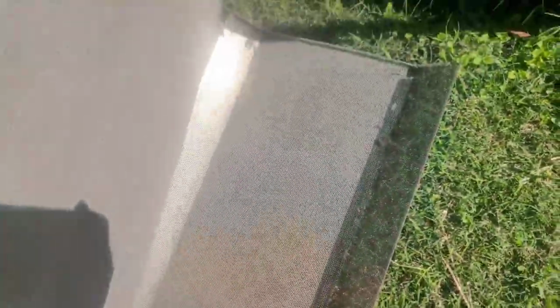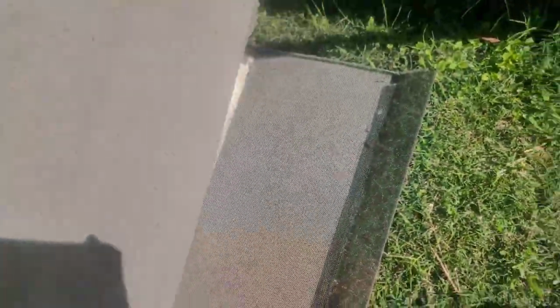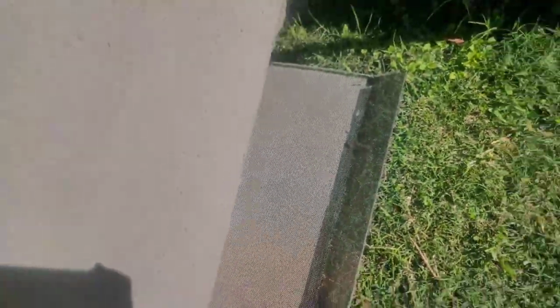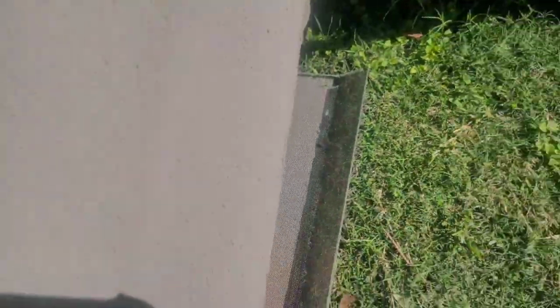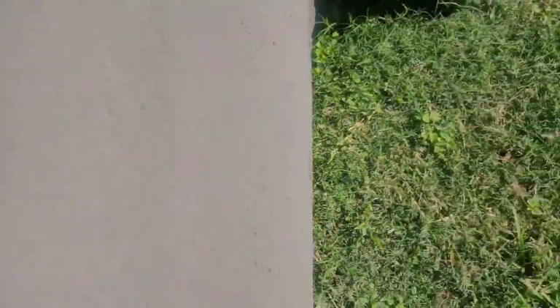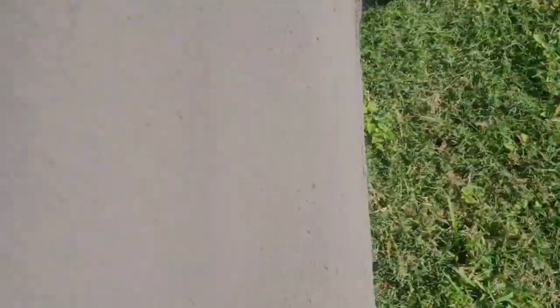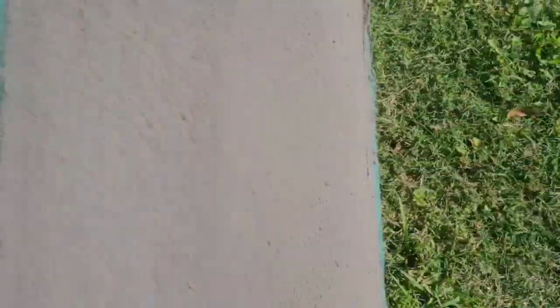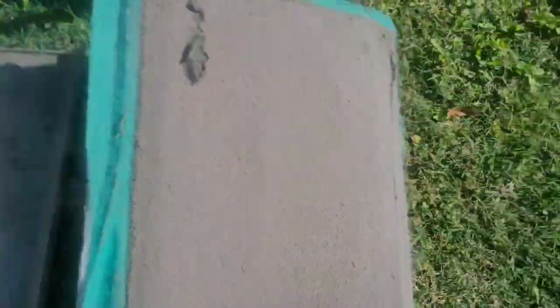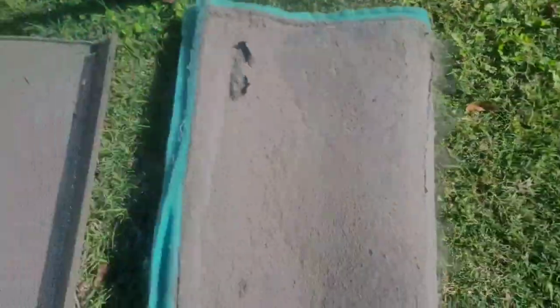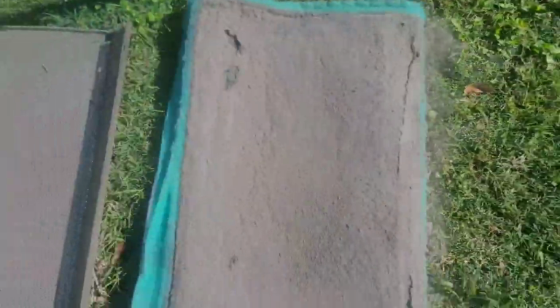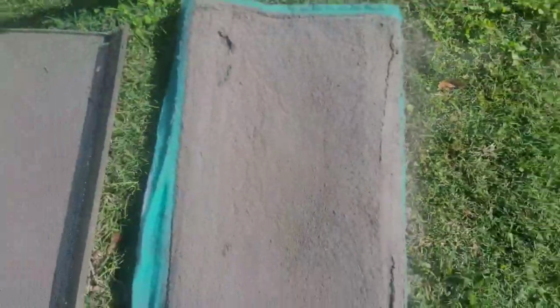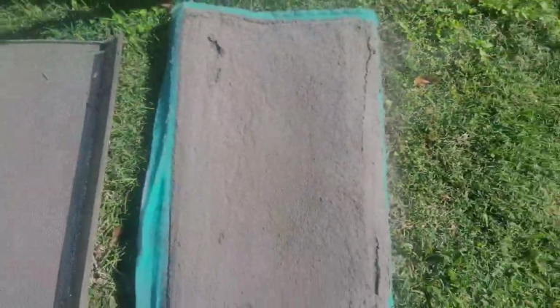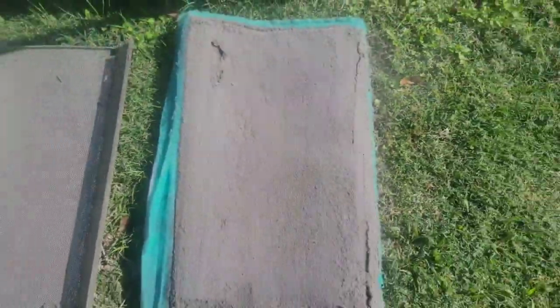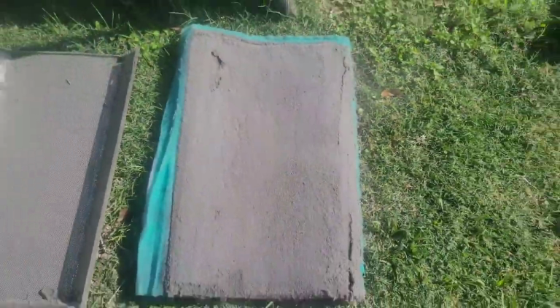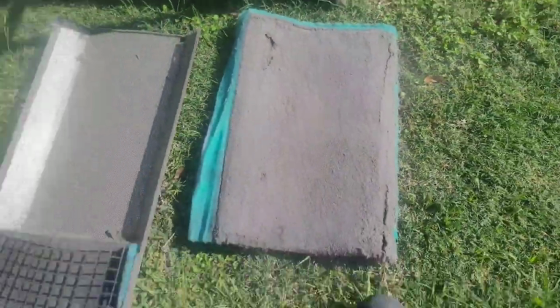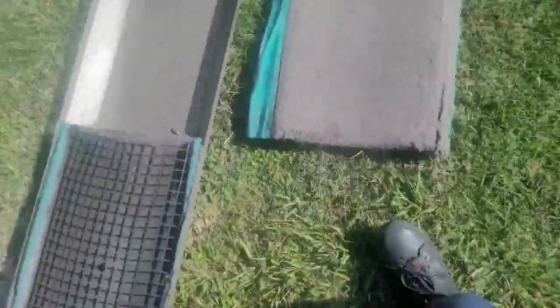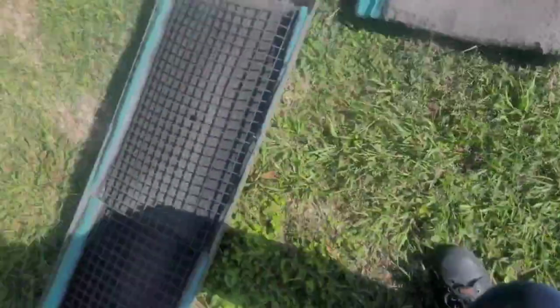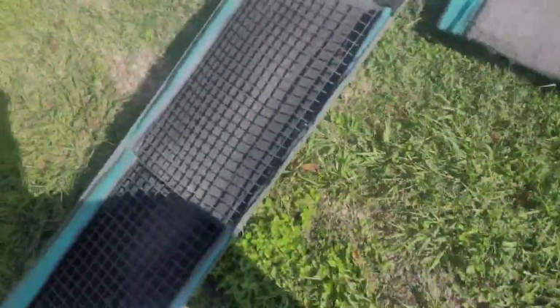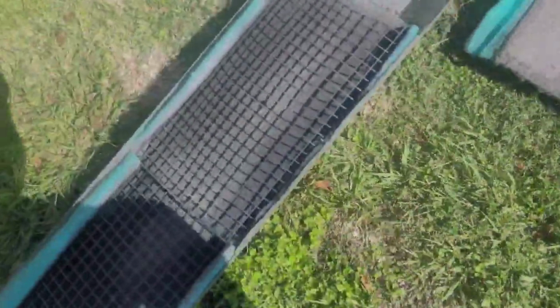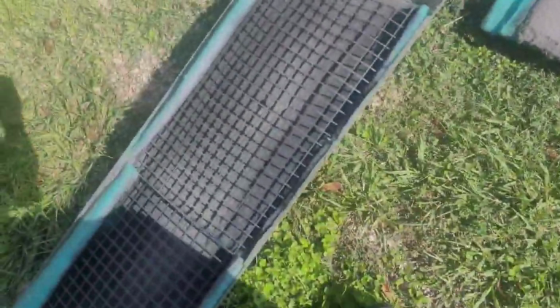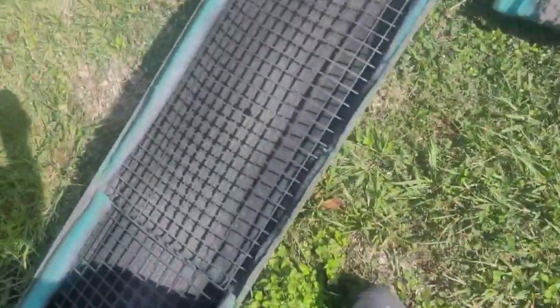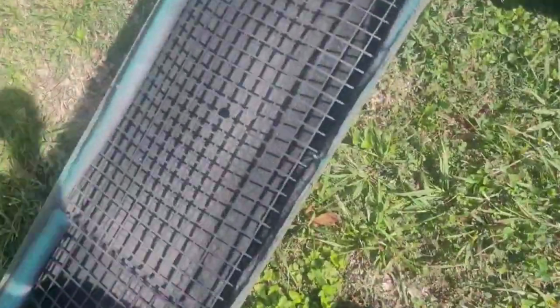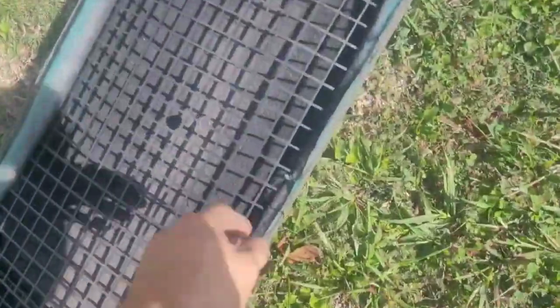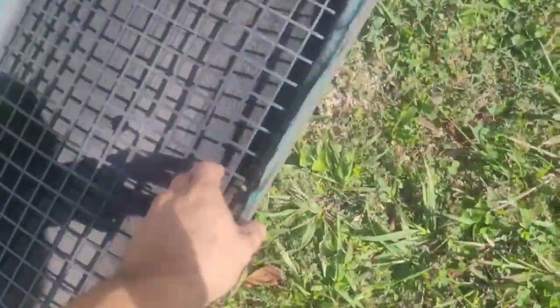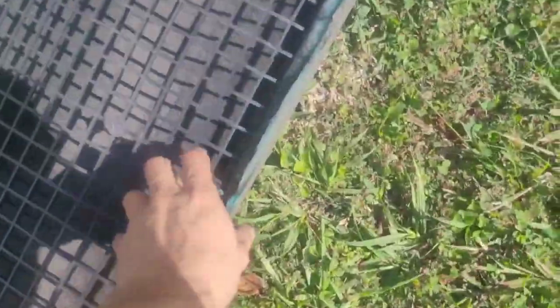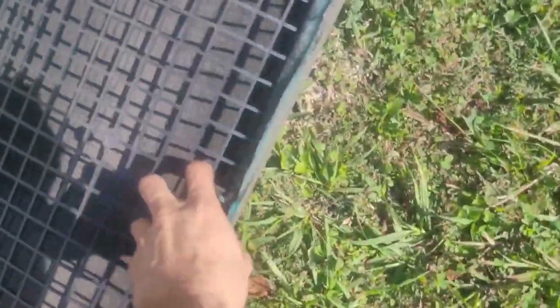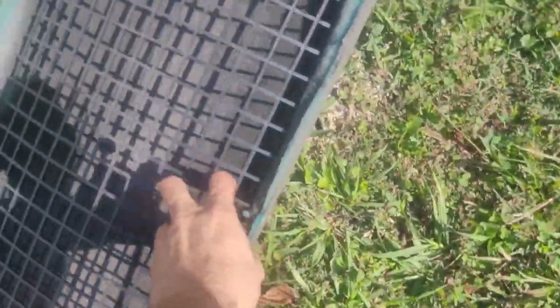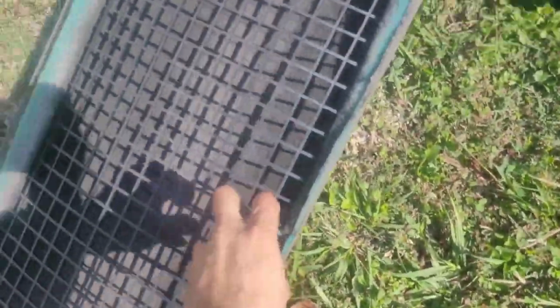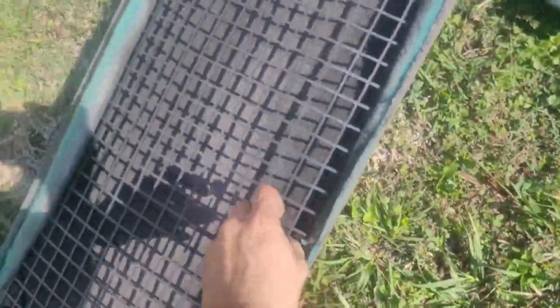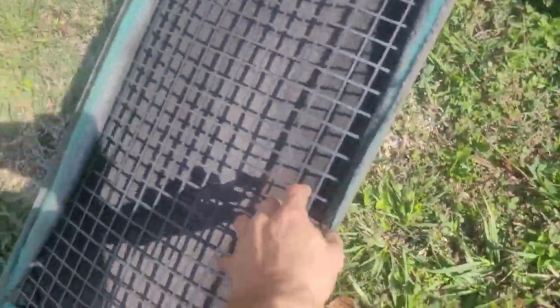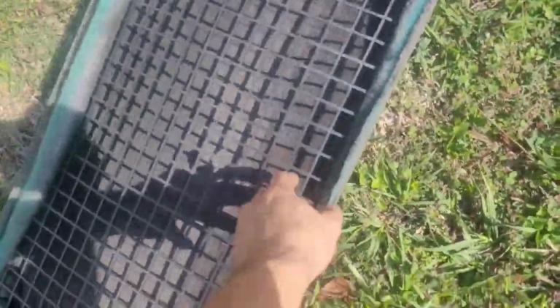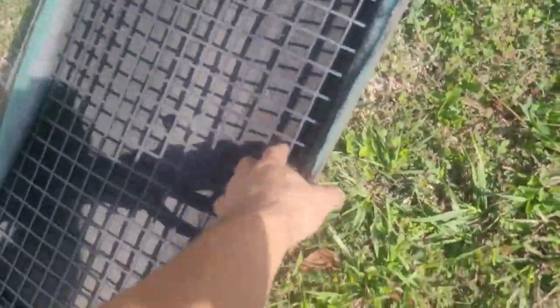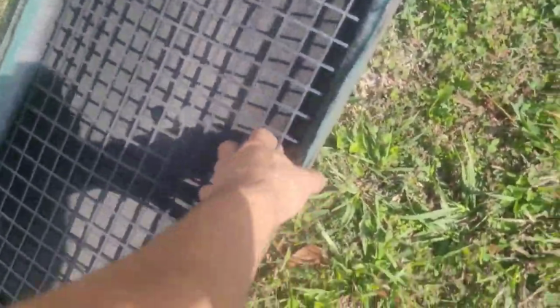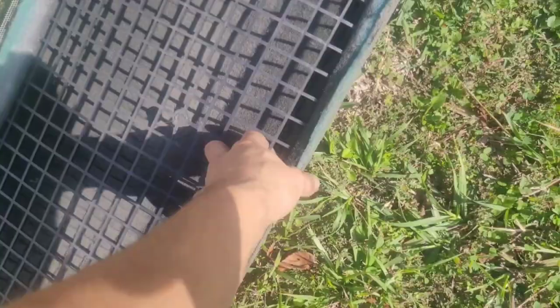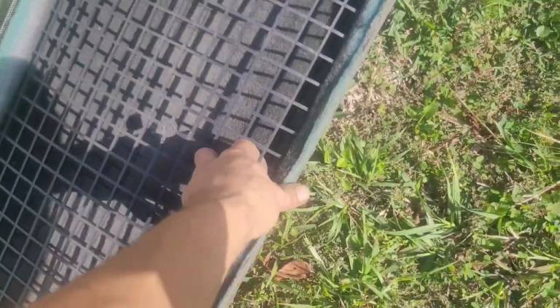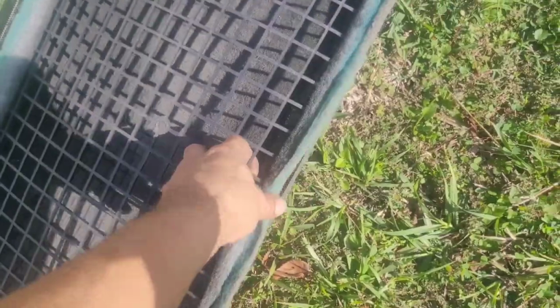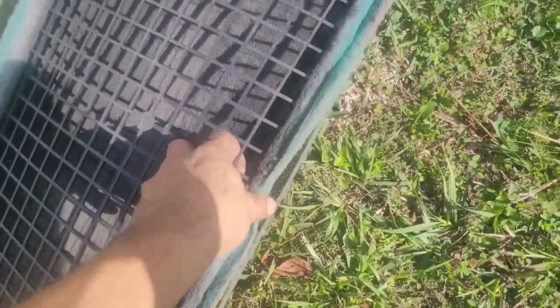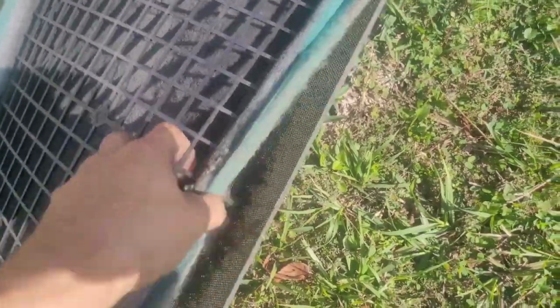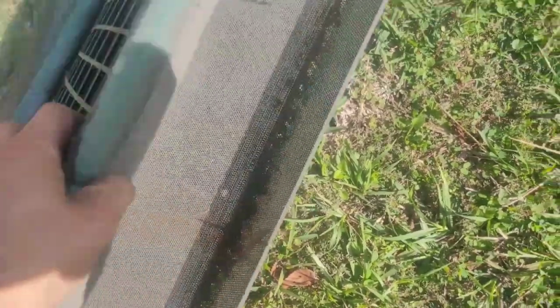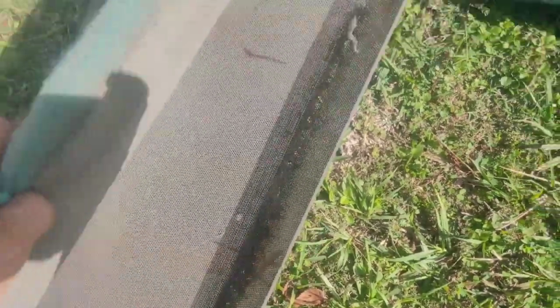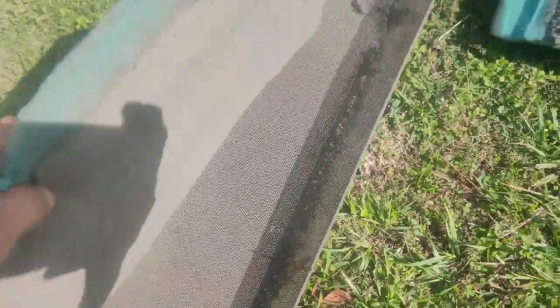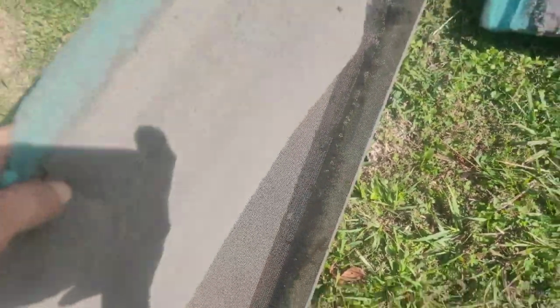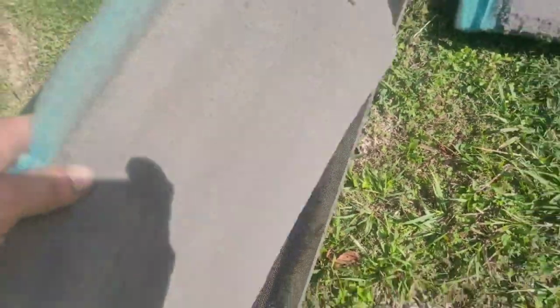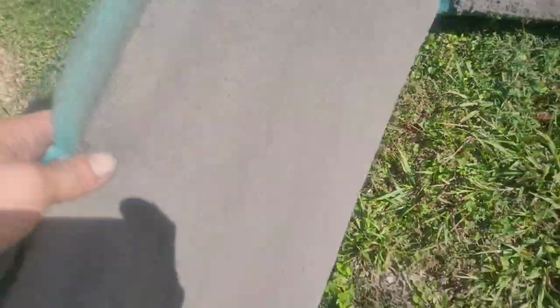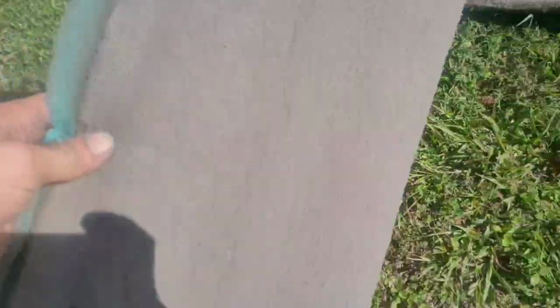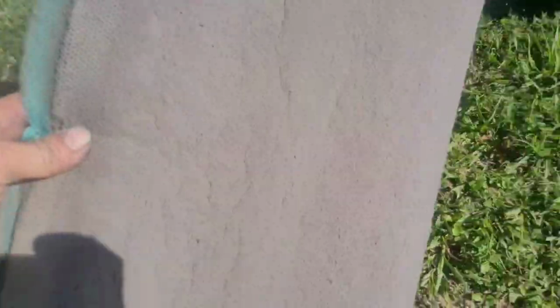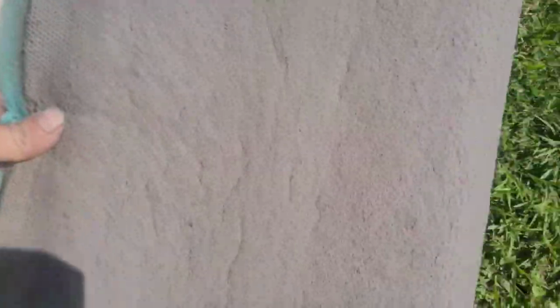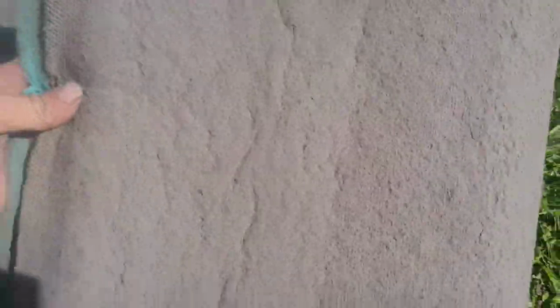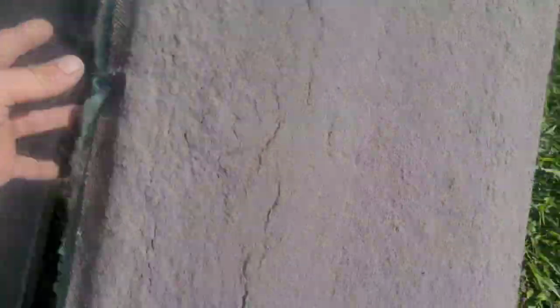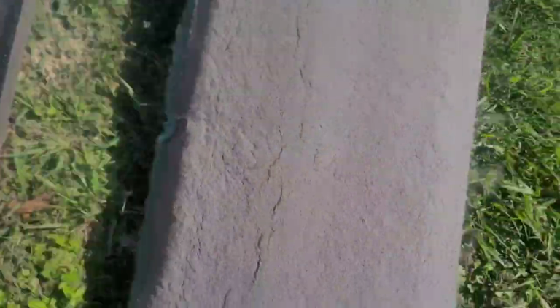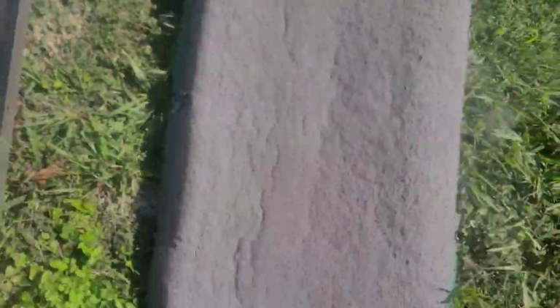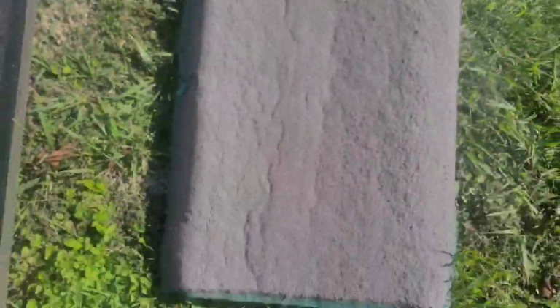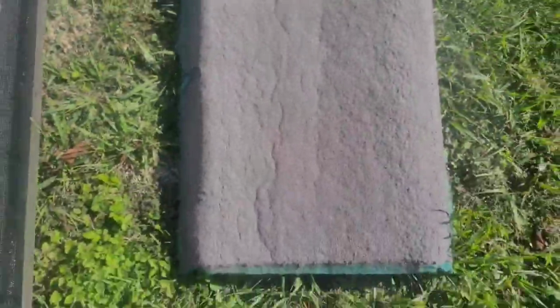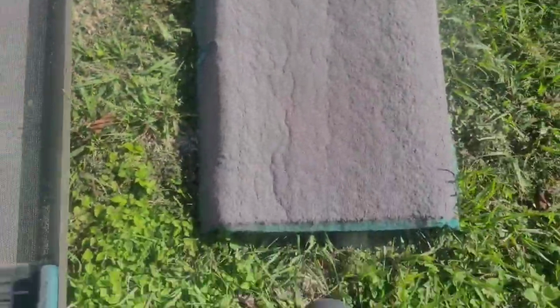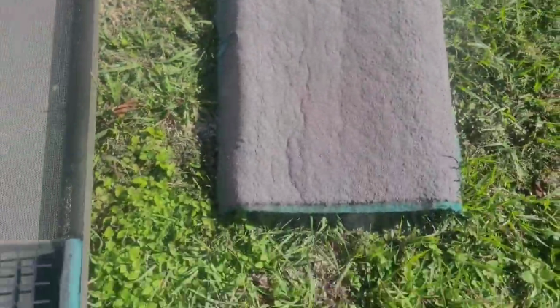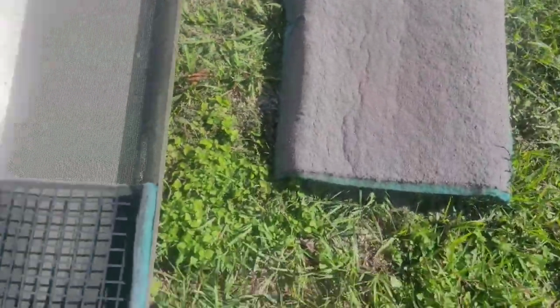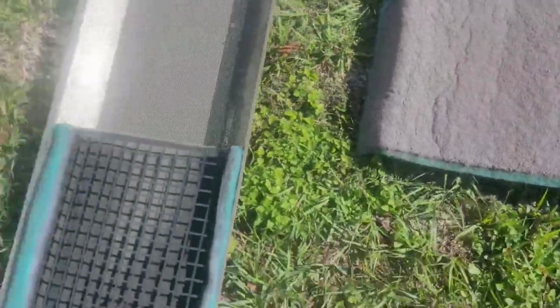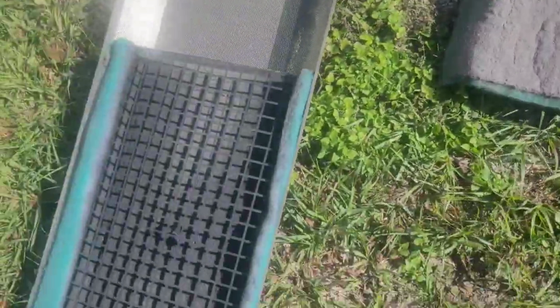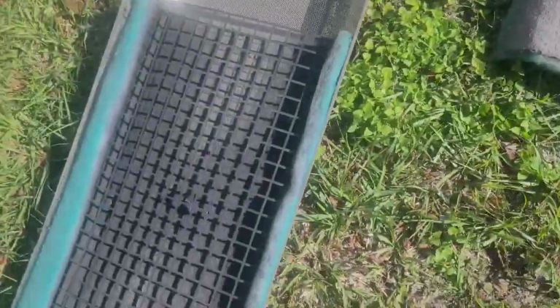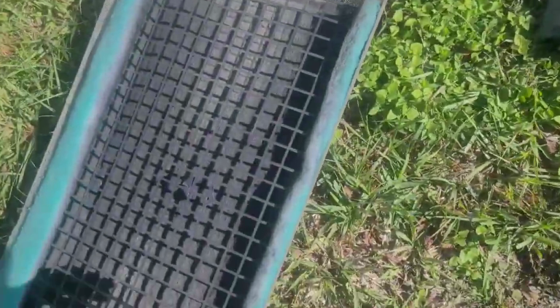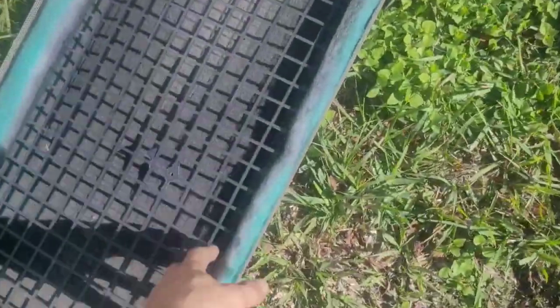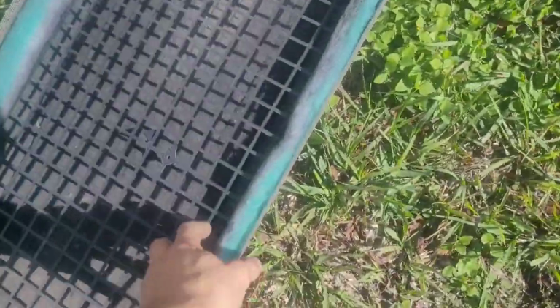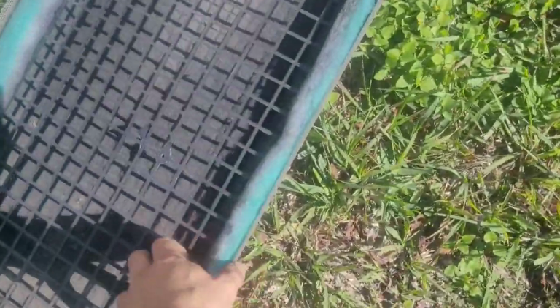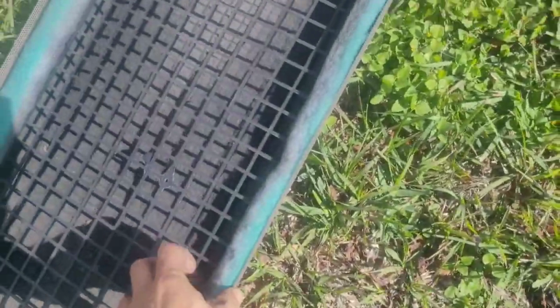Check out how dirty these filters are — and they wonder why it wasn't working.